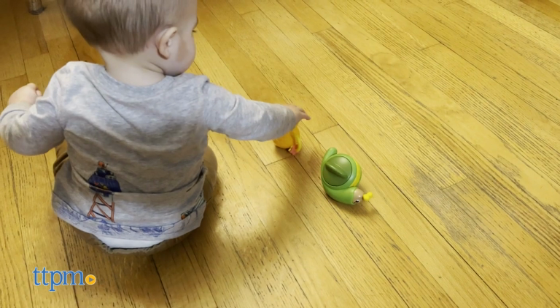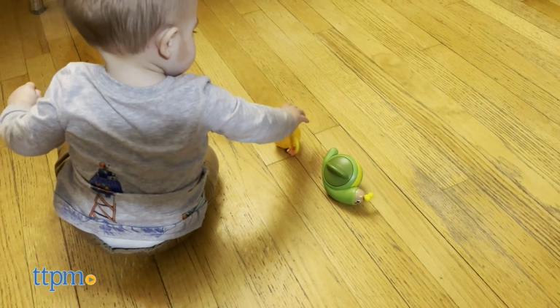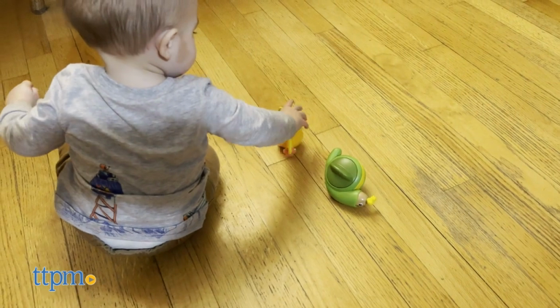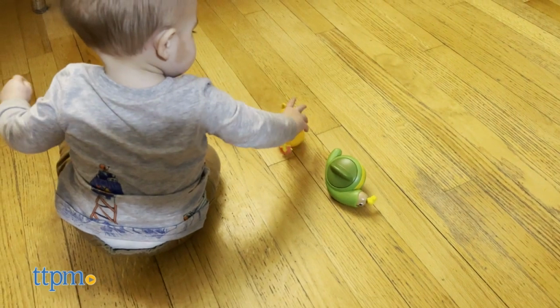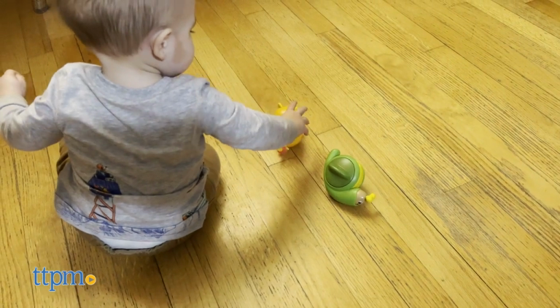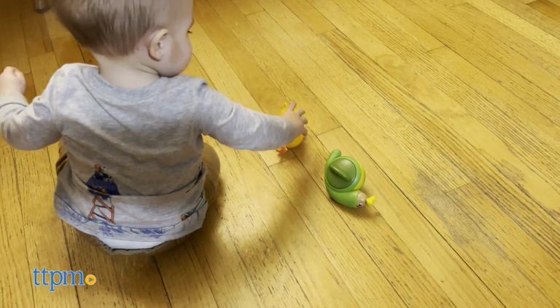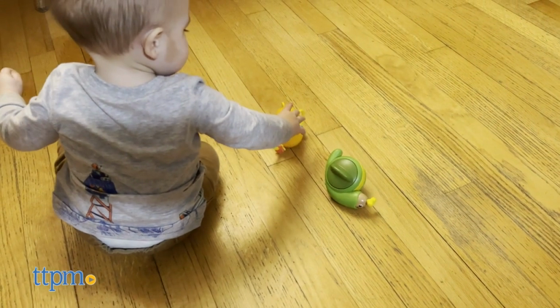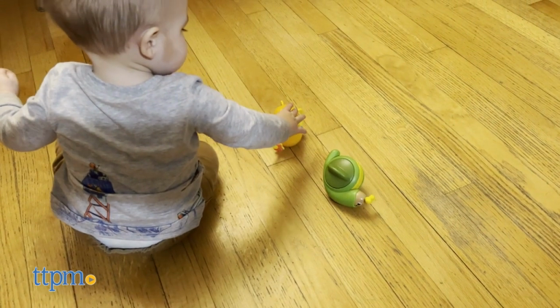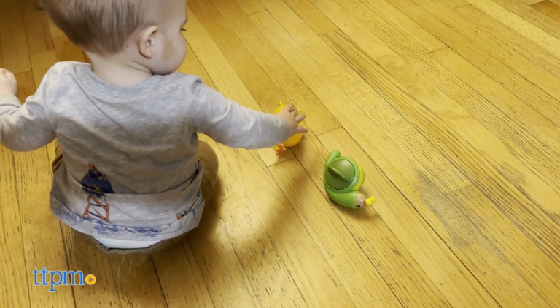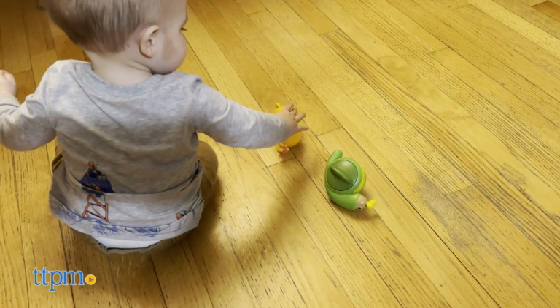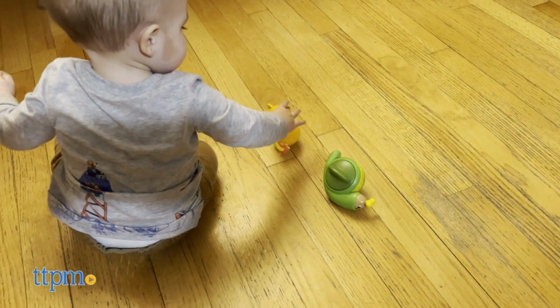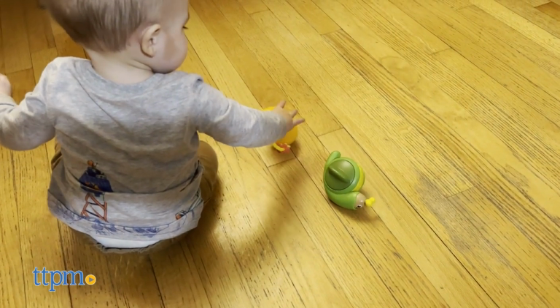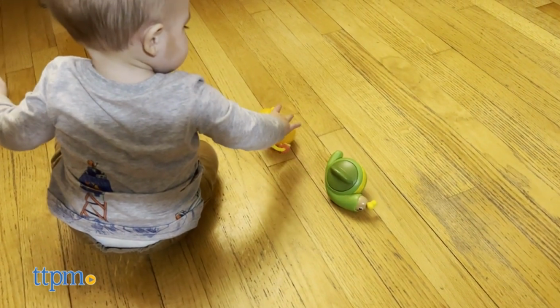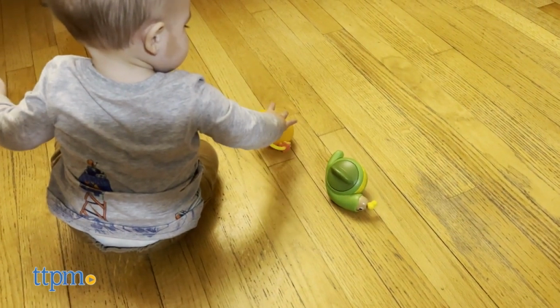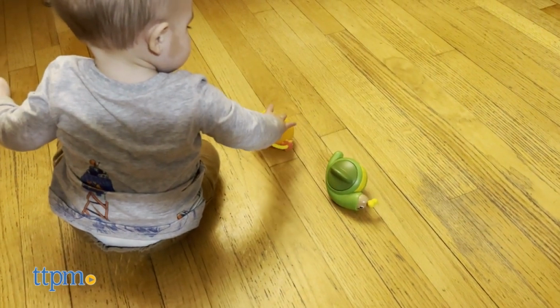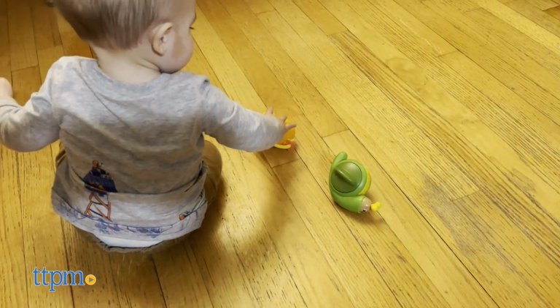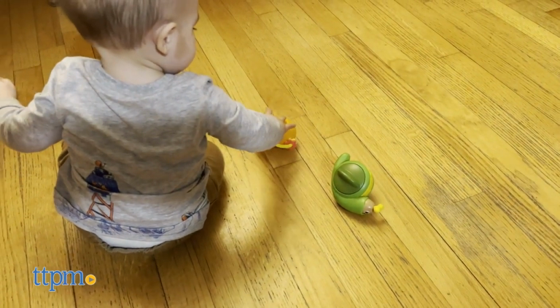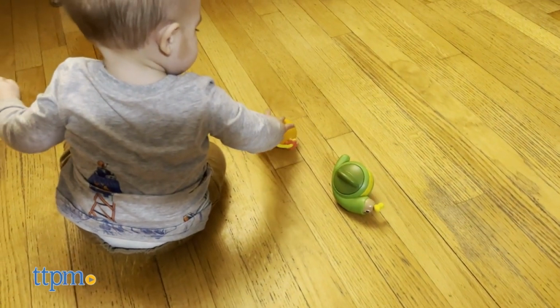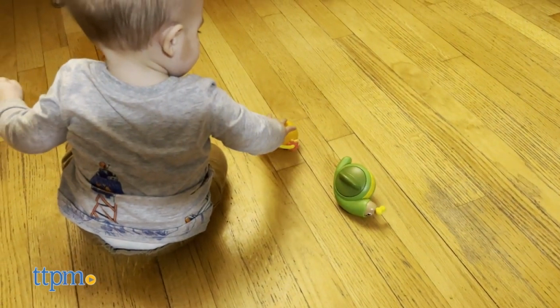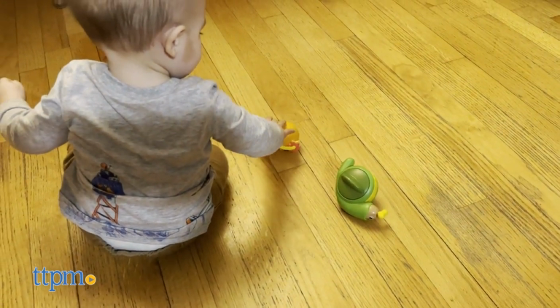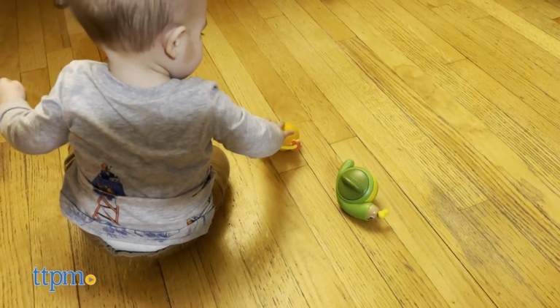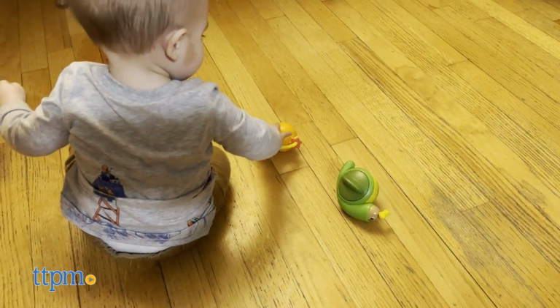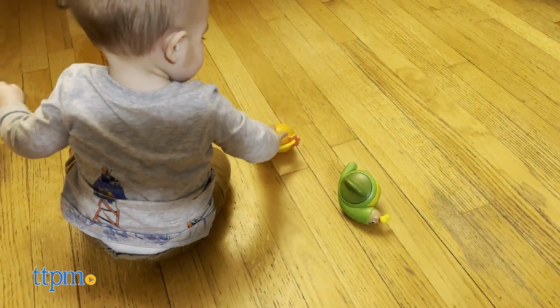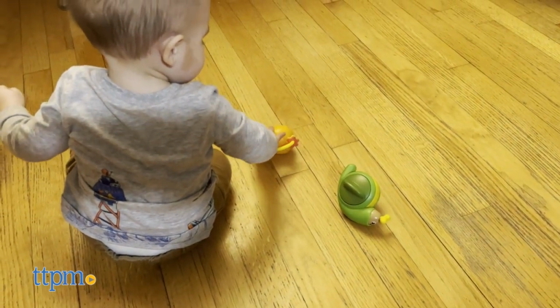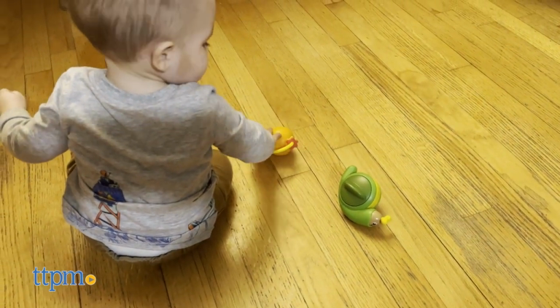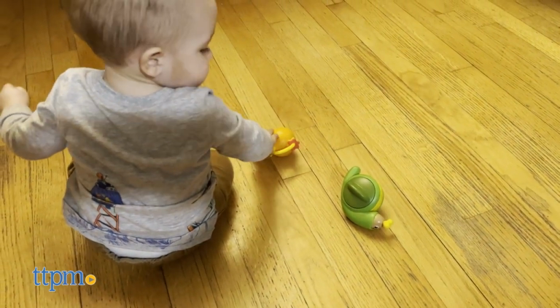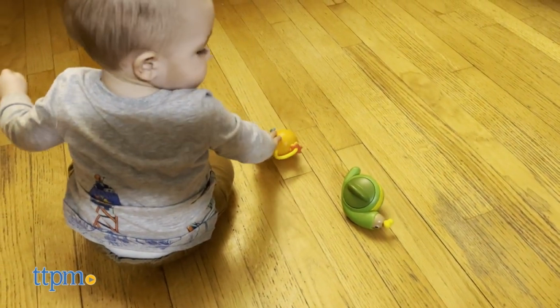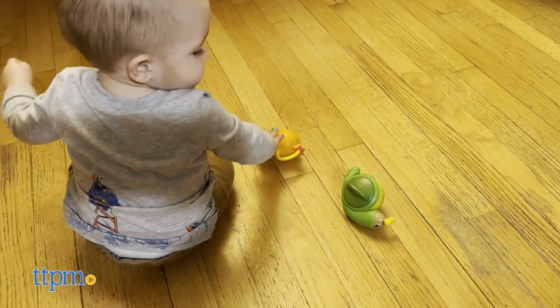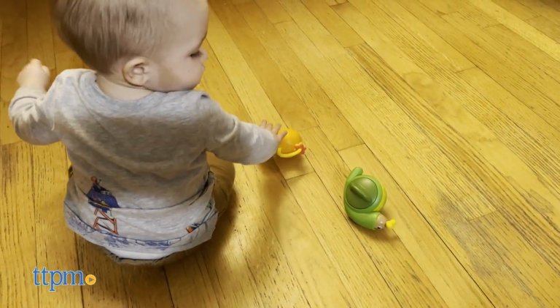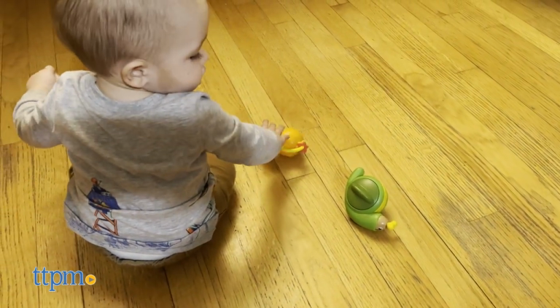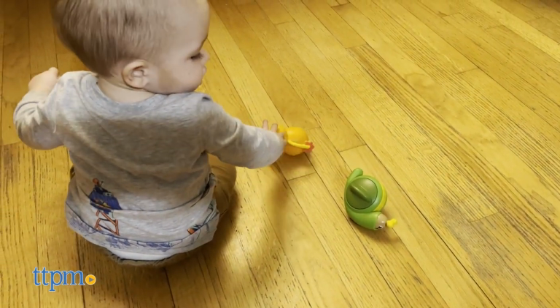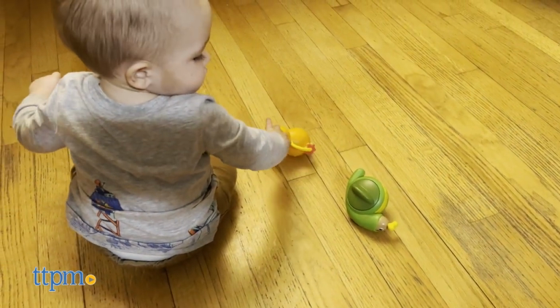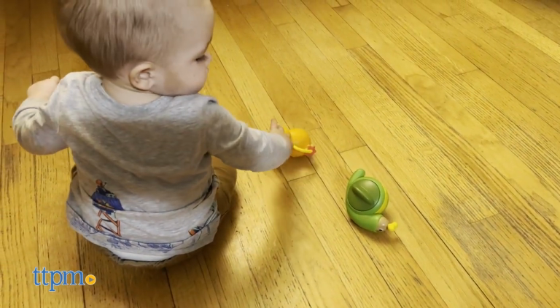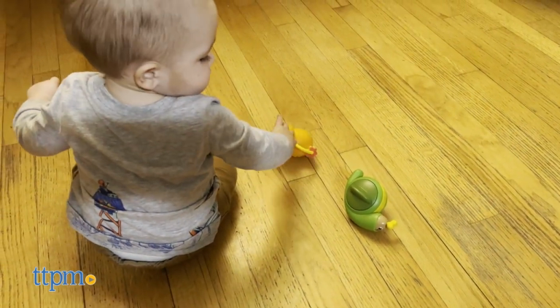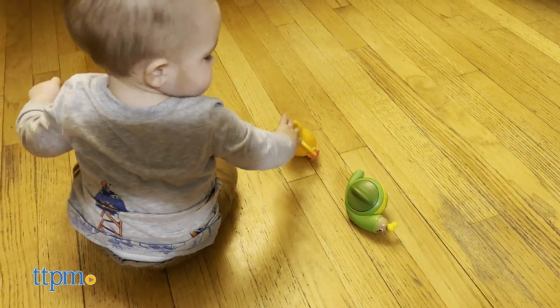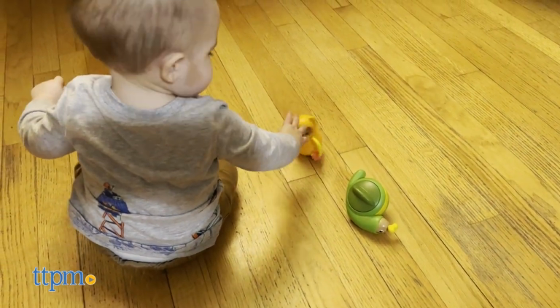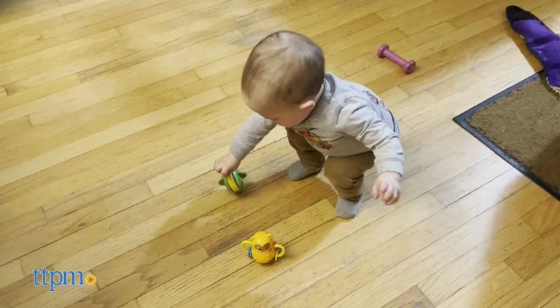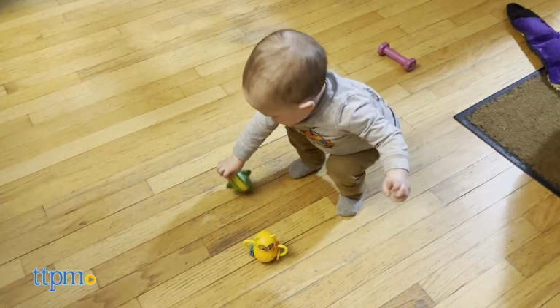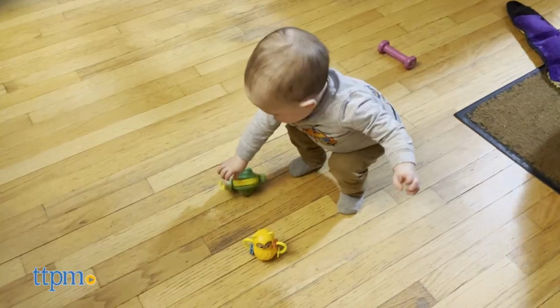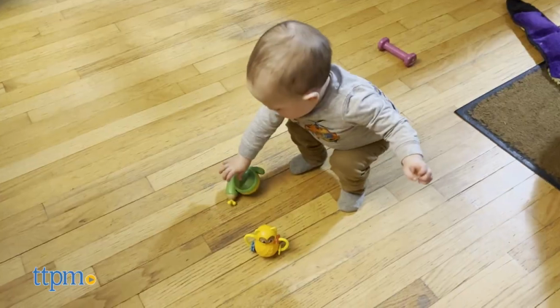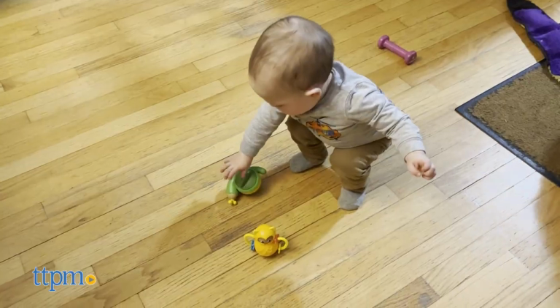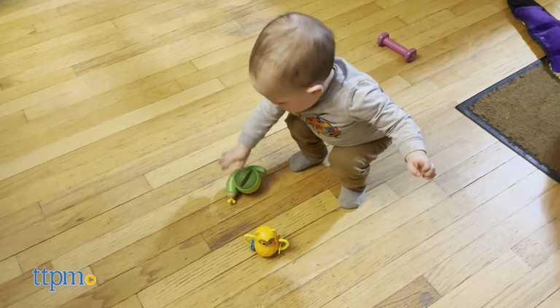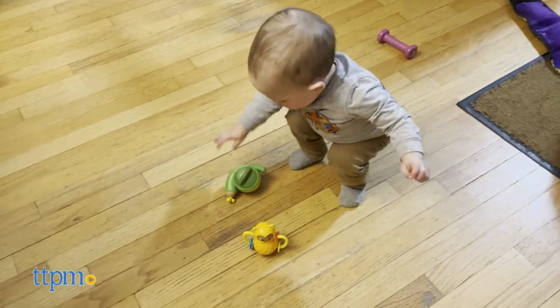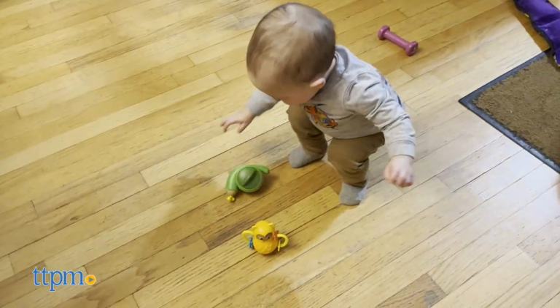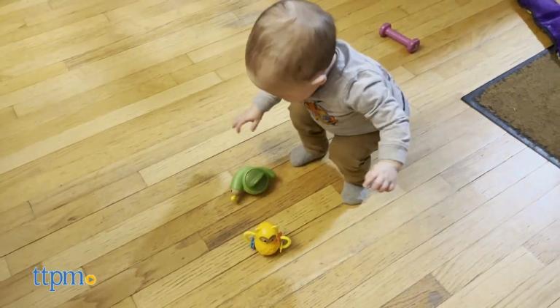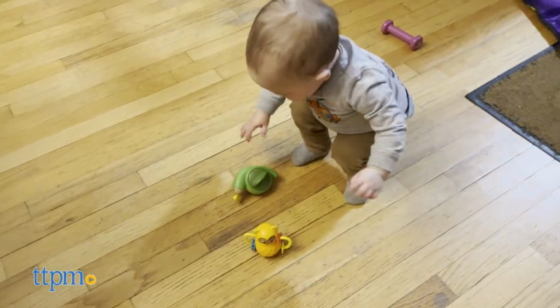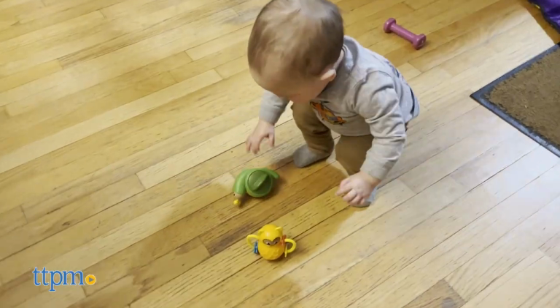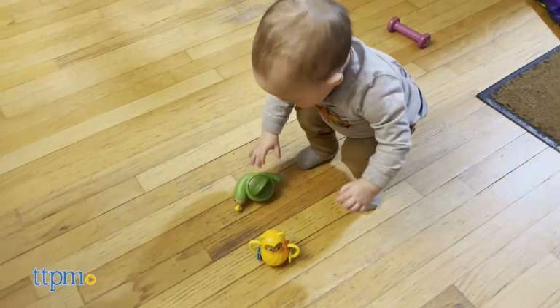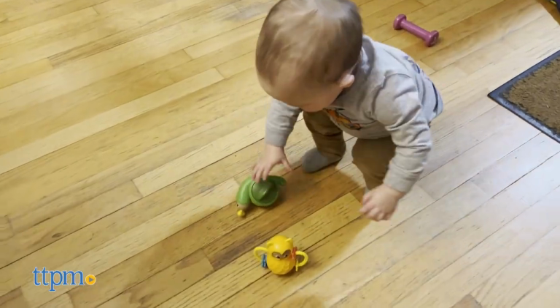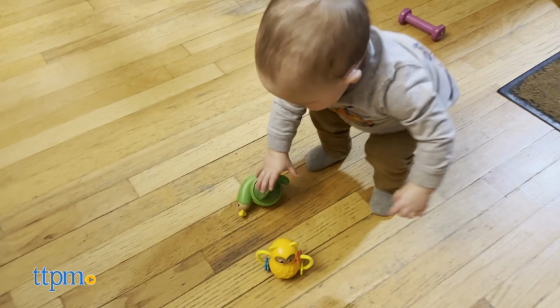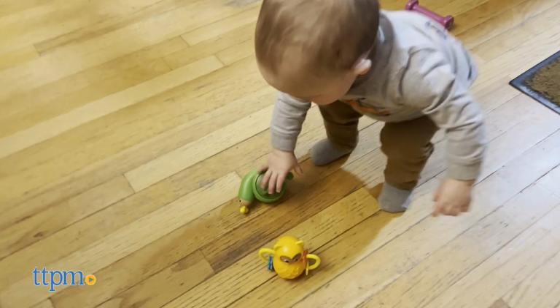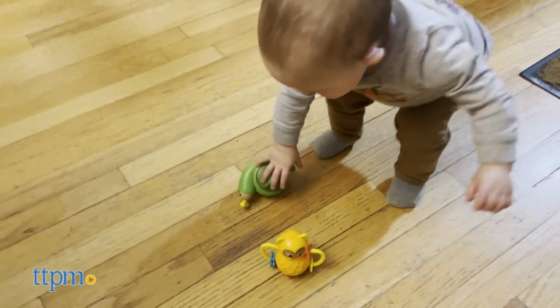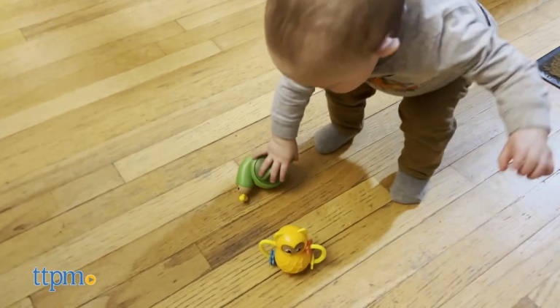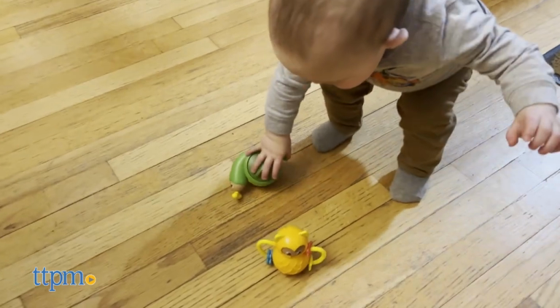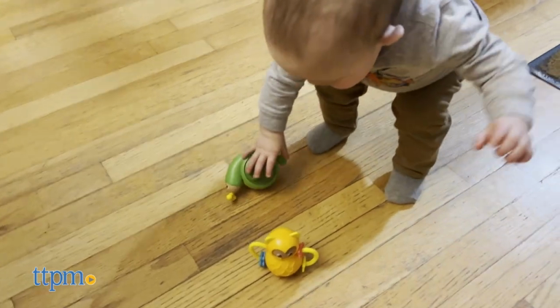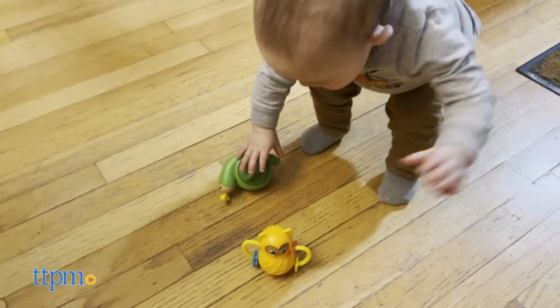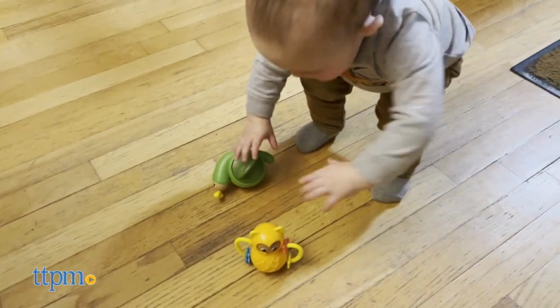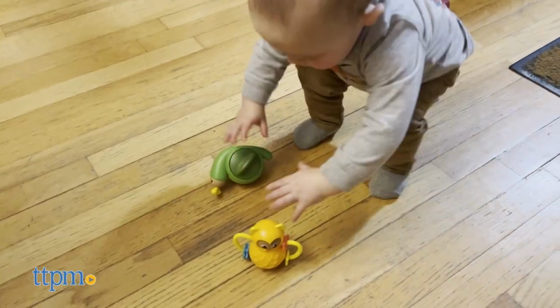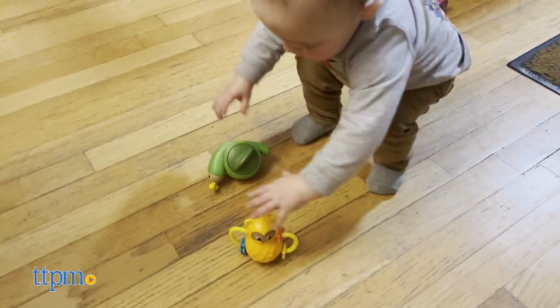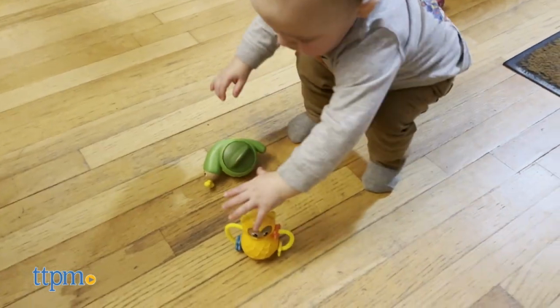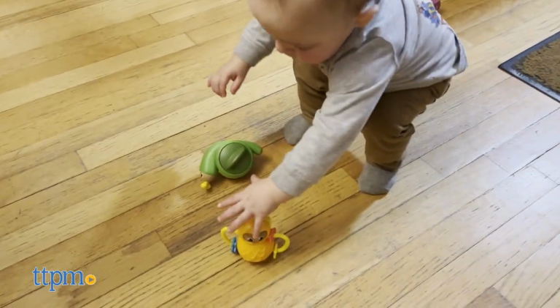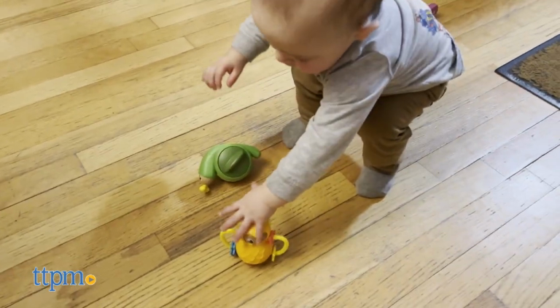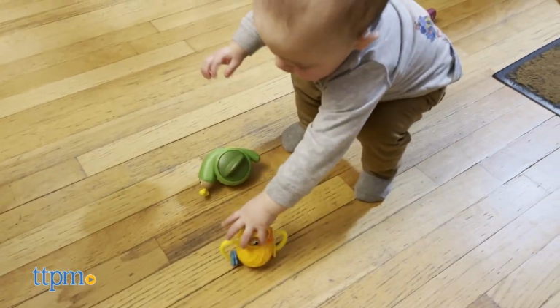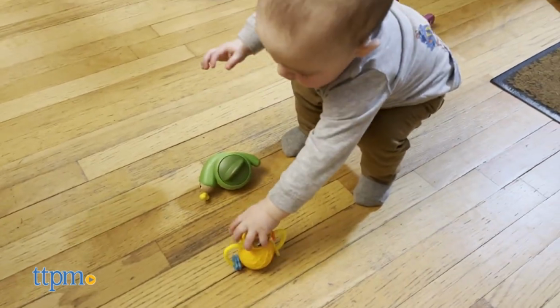Riley definitely enjoyed playing with both toys. They fit perfectly in his hands and each had unique features that kept him entertained for hours.